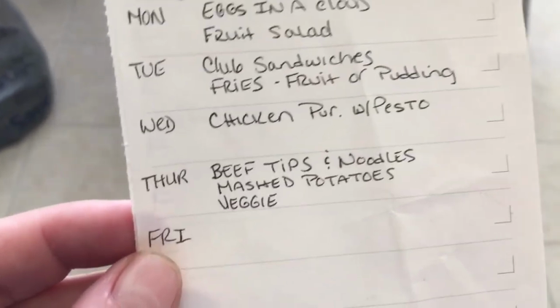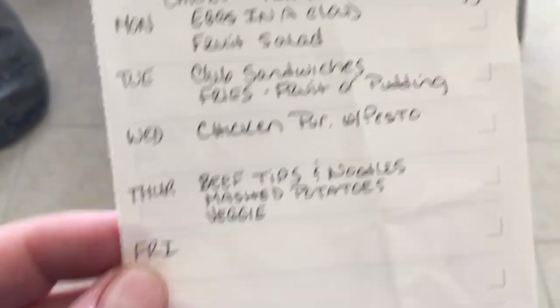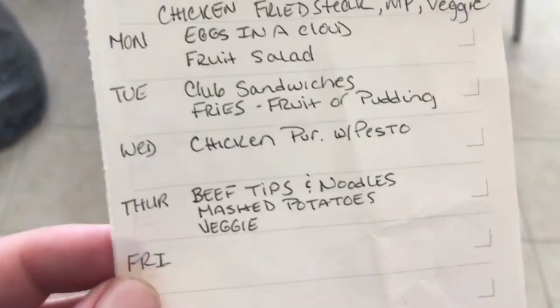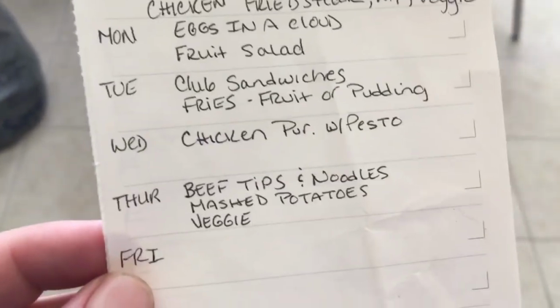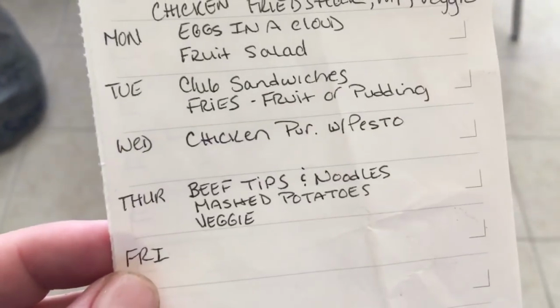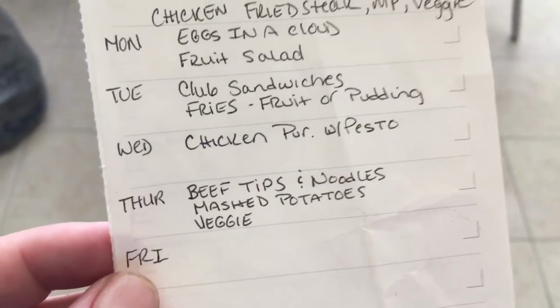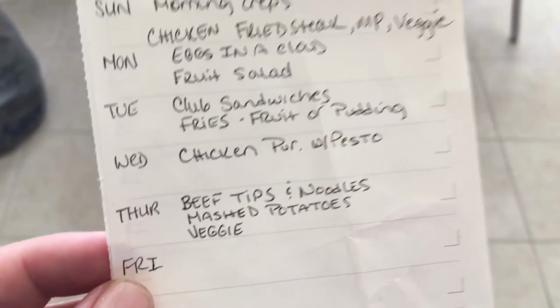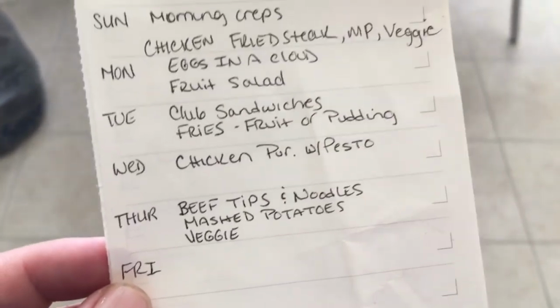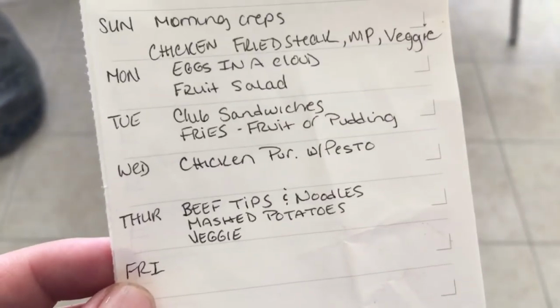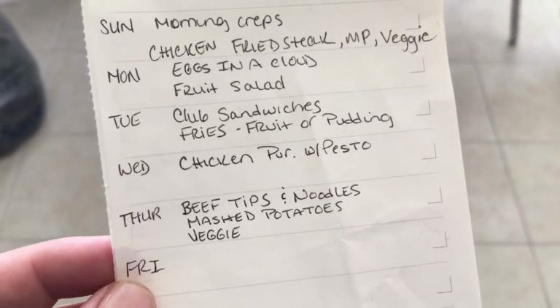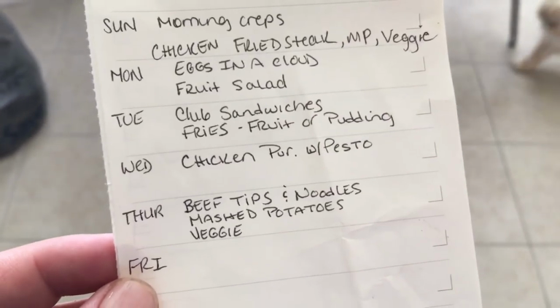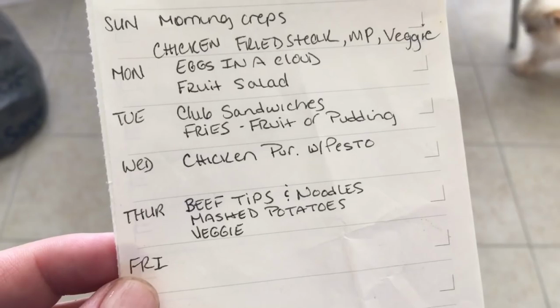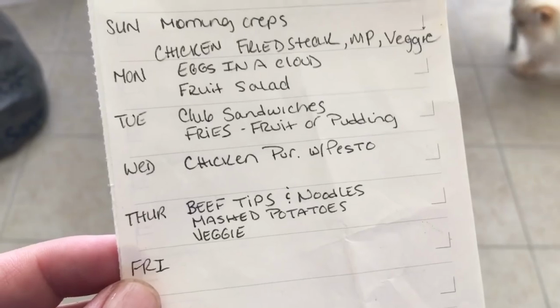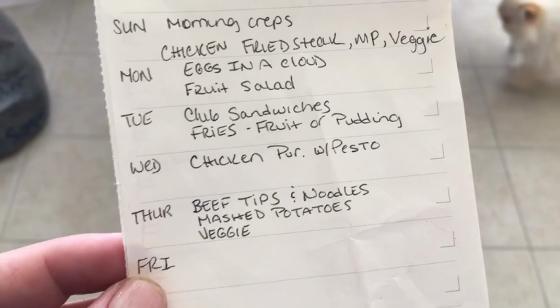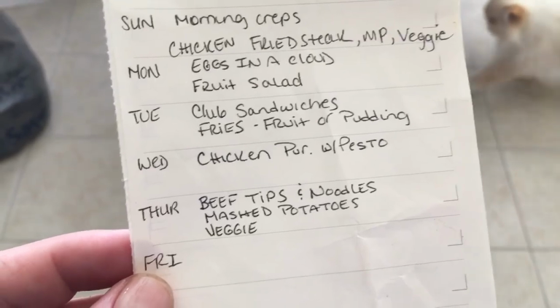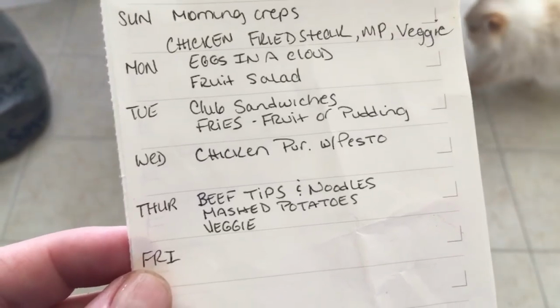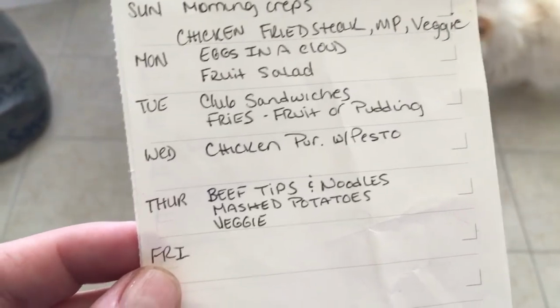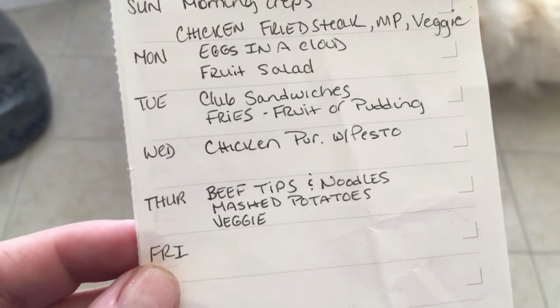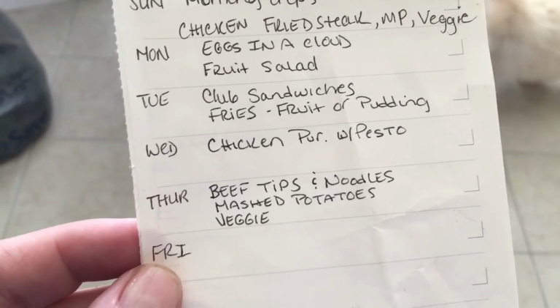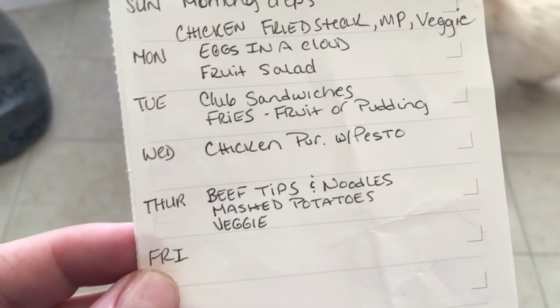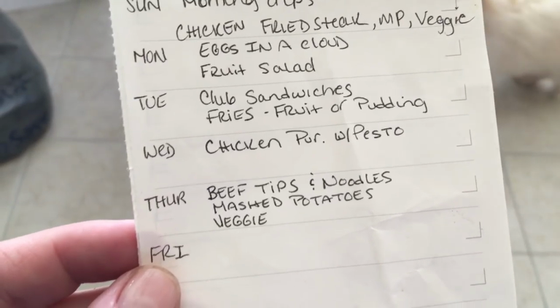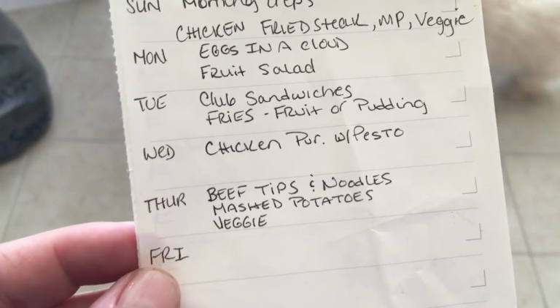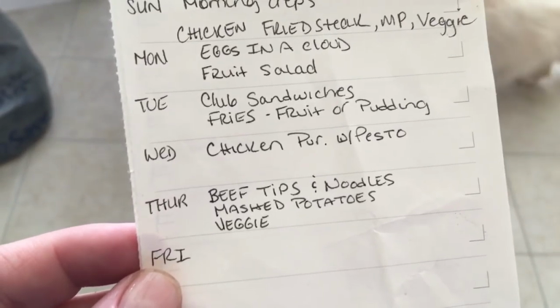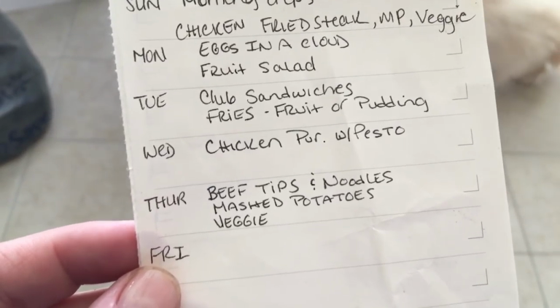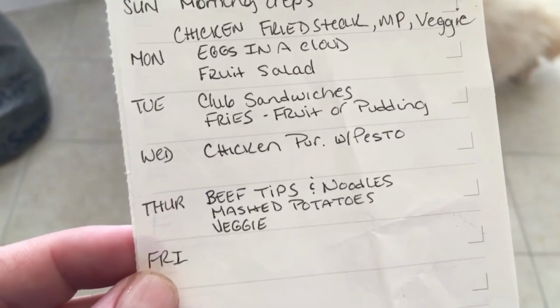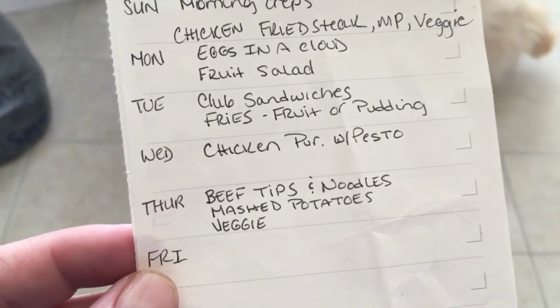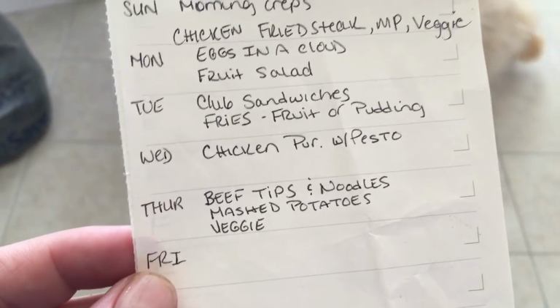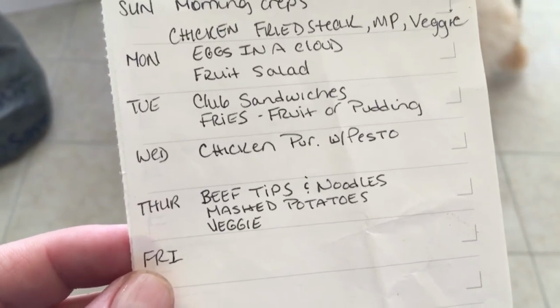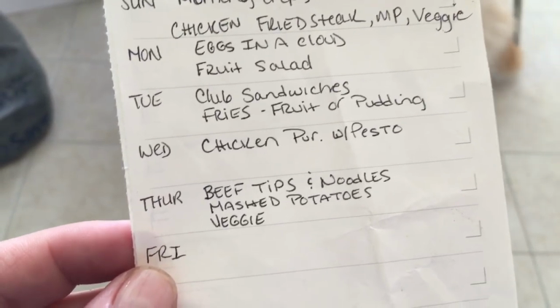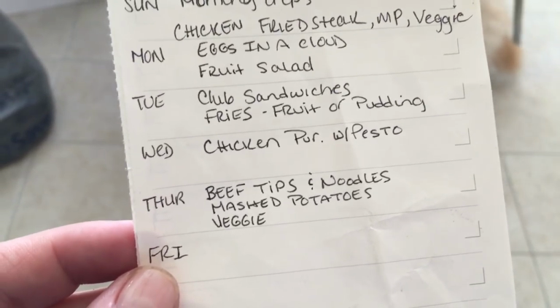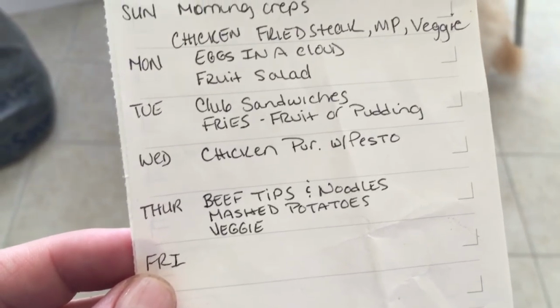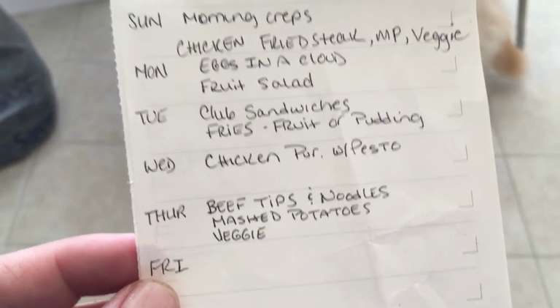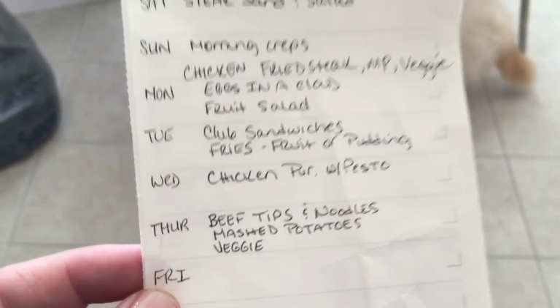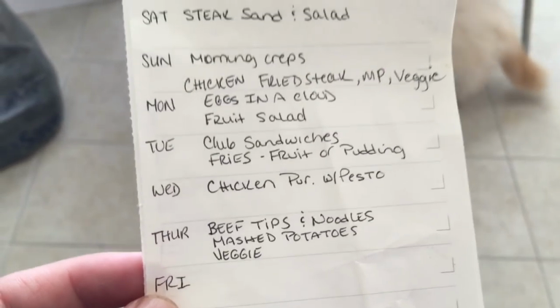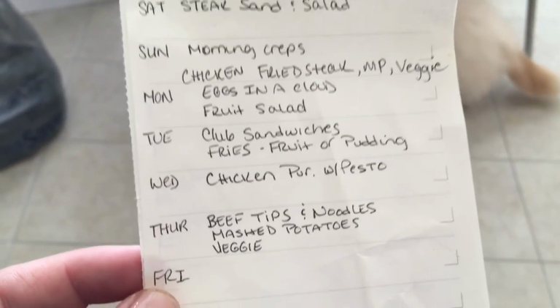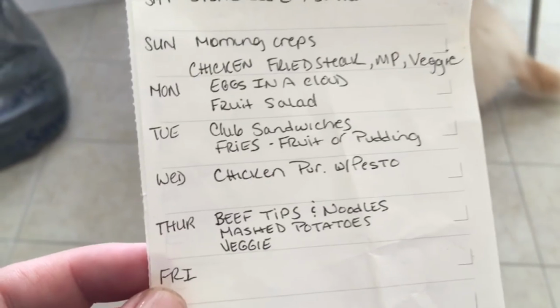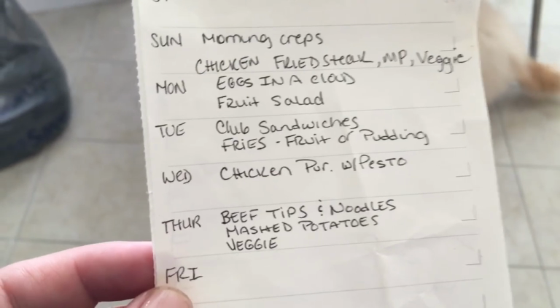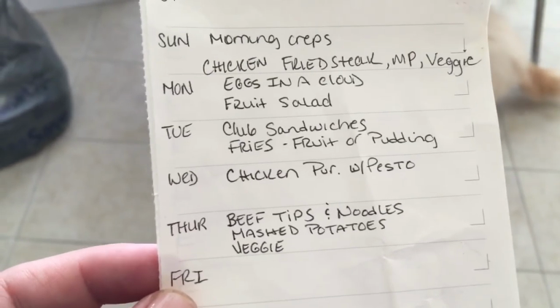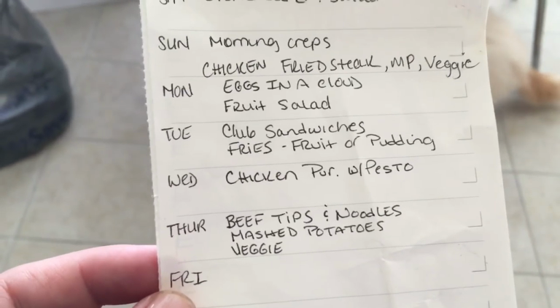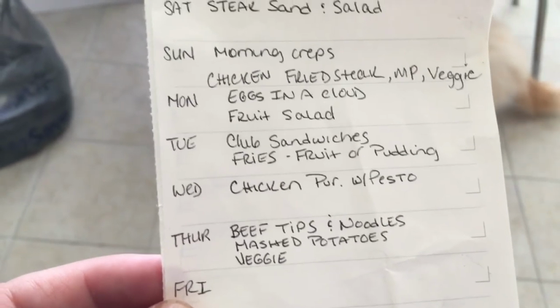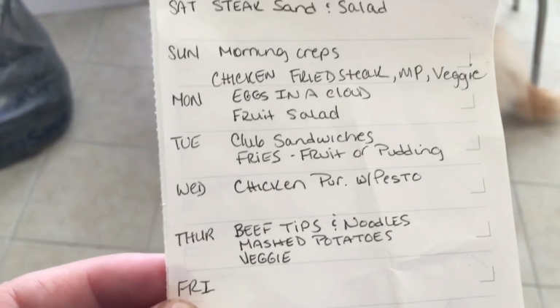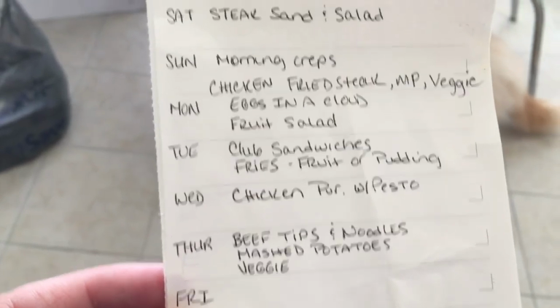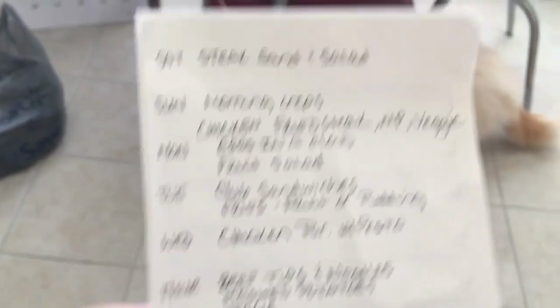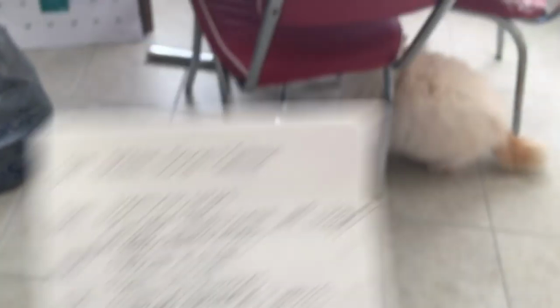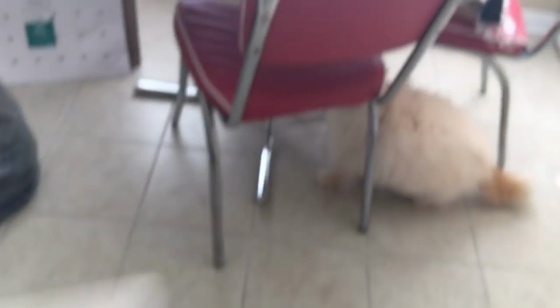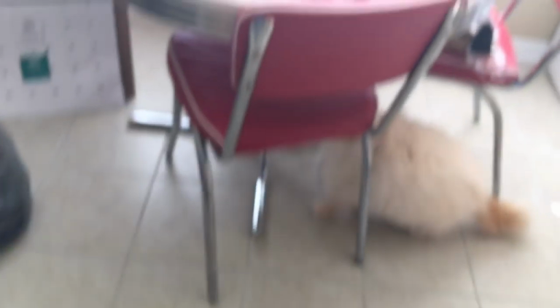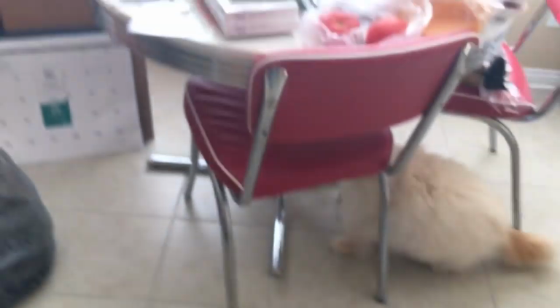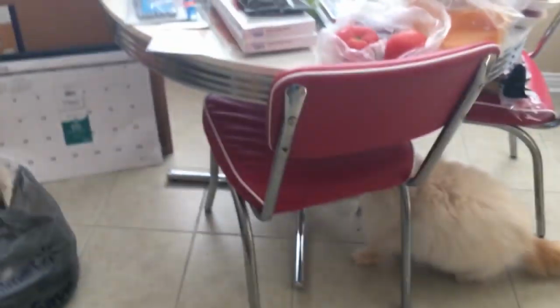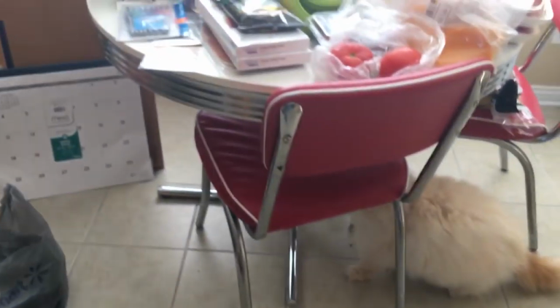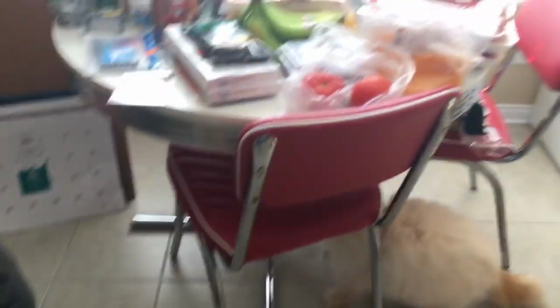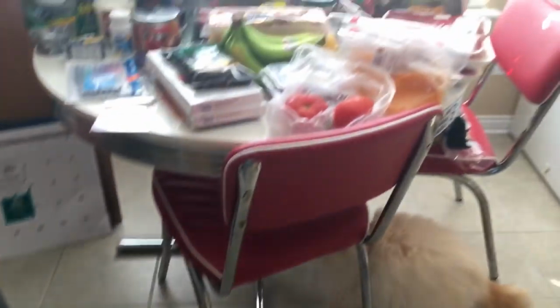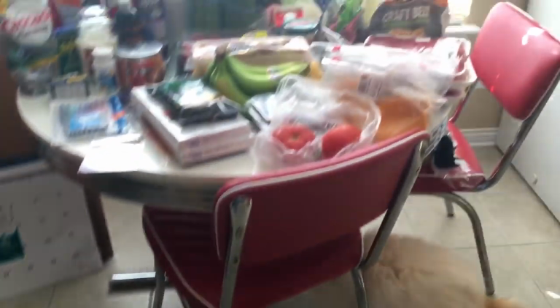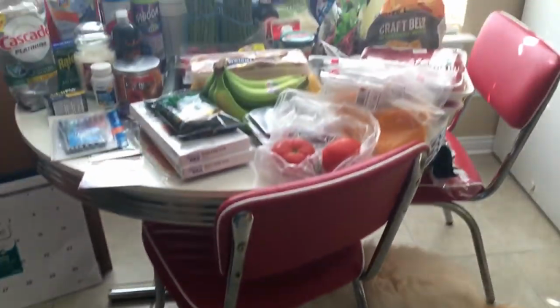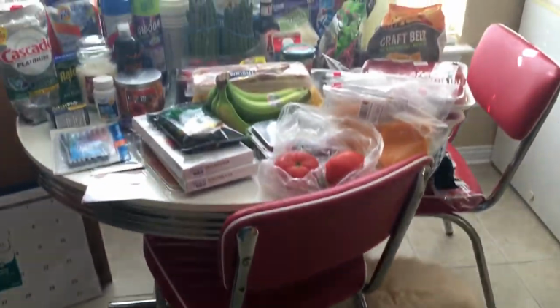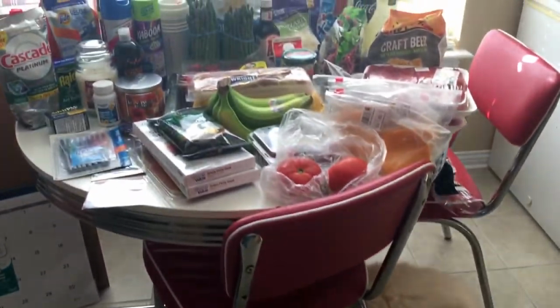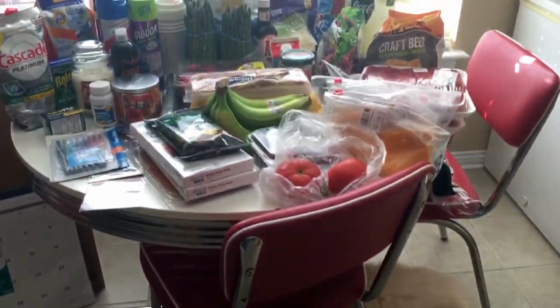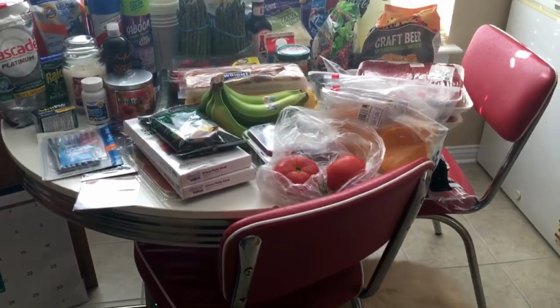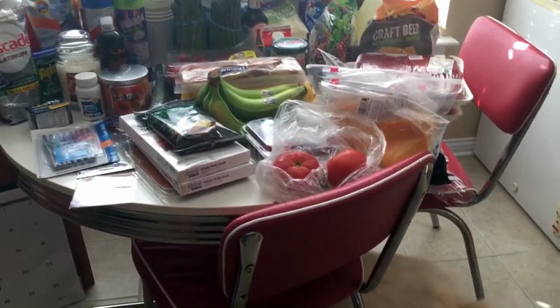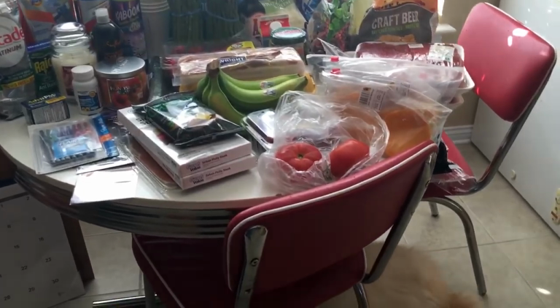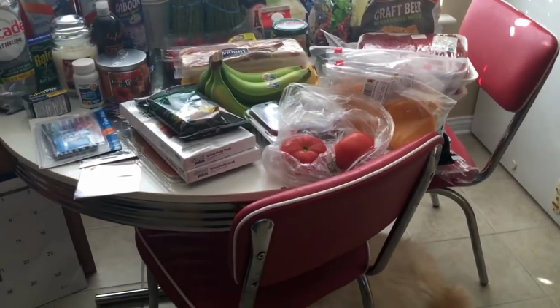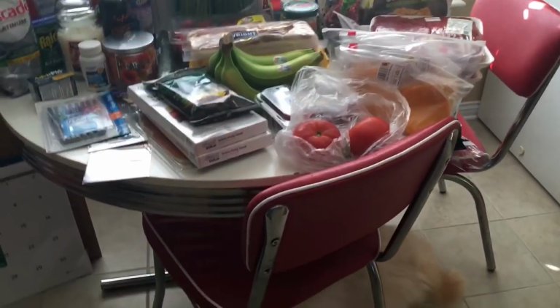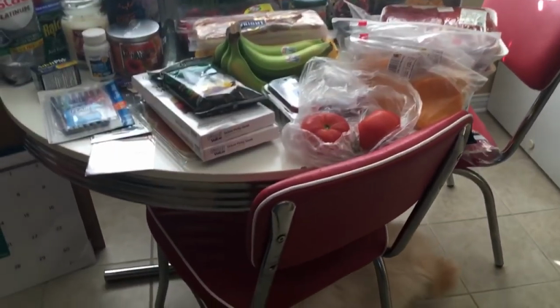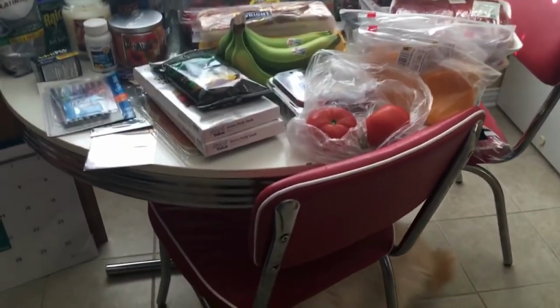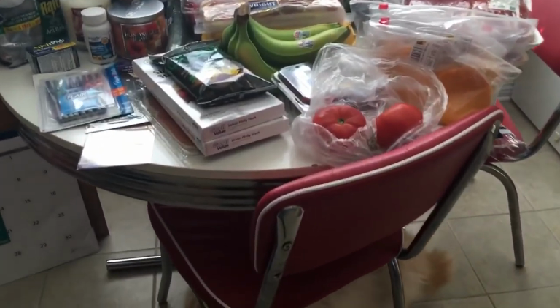We're going to have the chicken and asparagus prosciutto for dinner. I forgot that I was going to make this last week and forgot the heavy cream, so I'm glad I got that this time. And then one night we're going to have beef tips, noodles, mashed potatoes, and a vegetable as well.